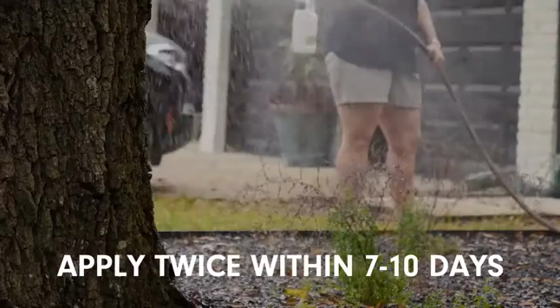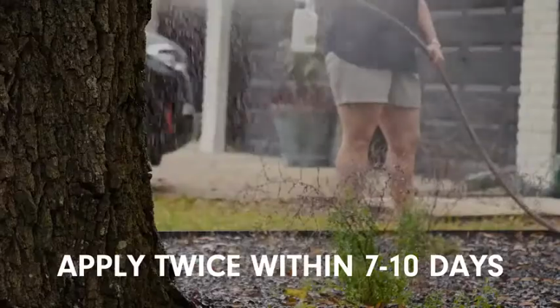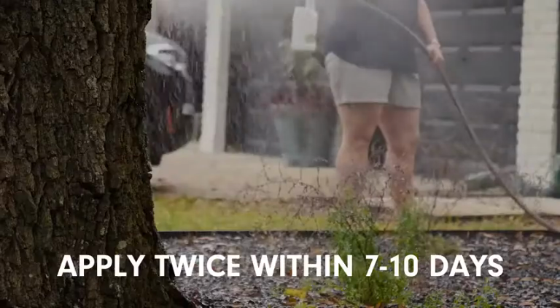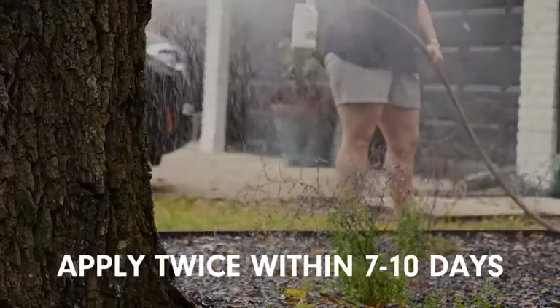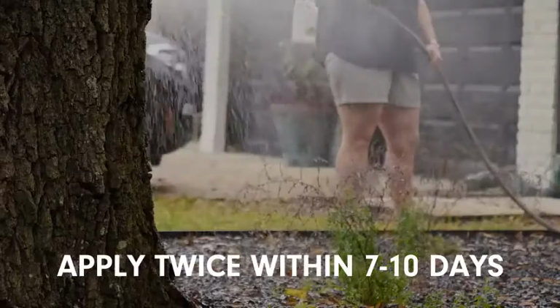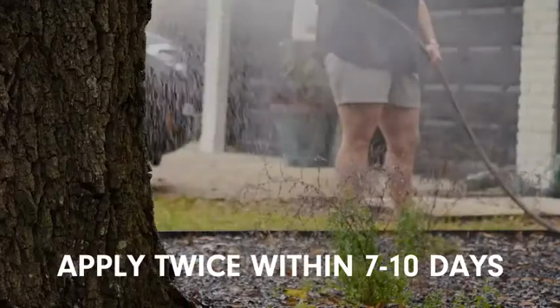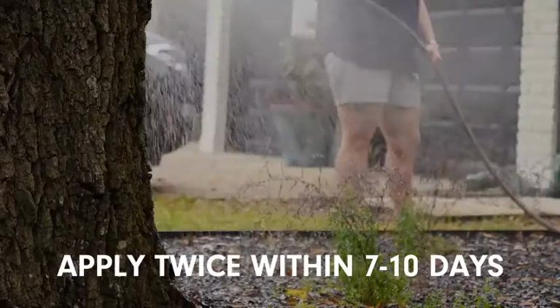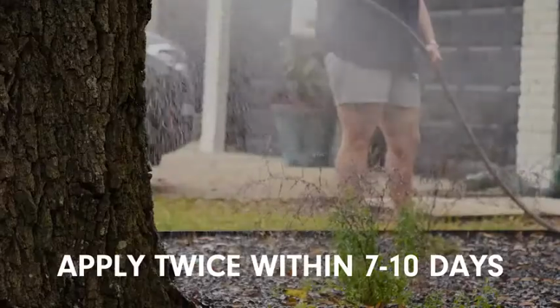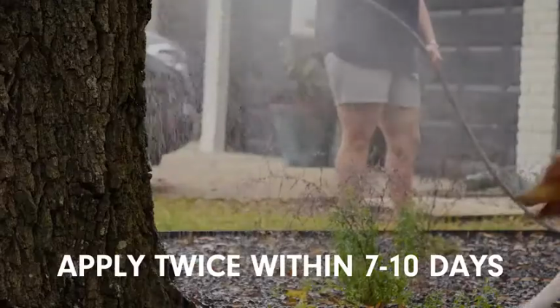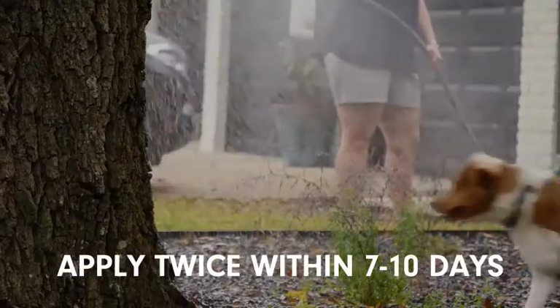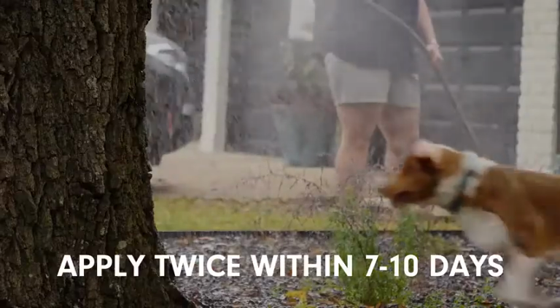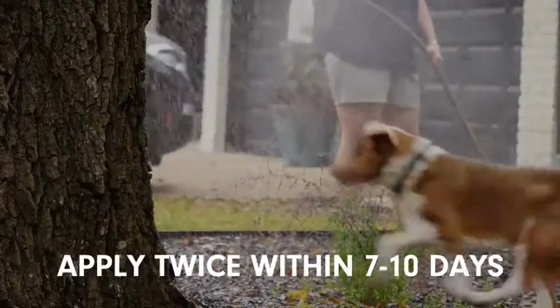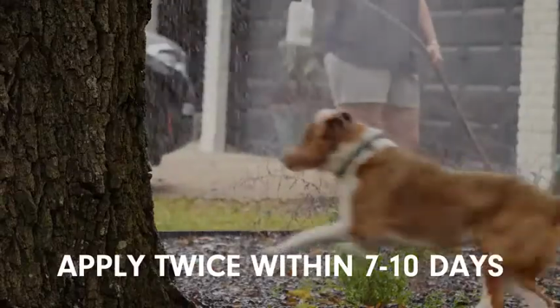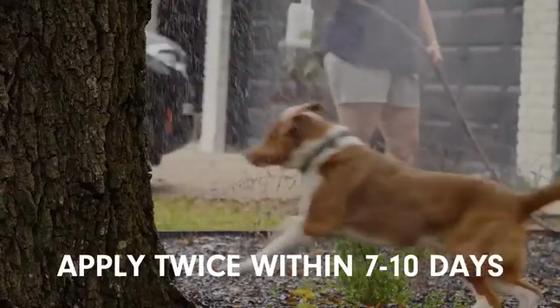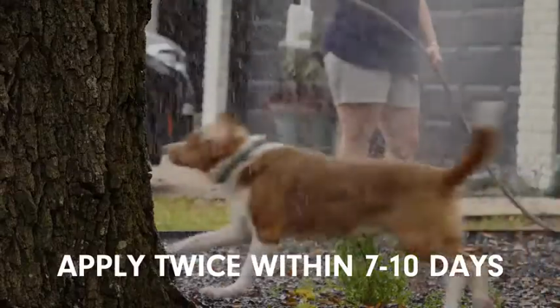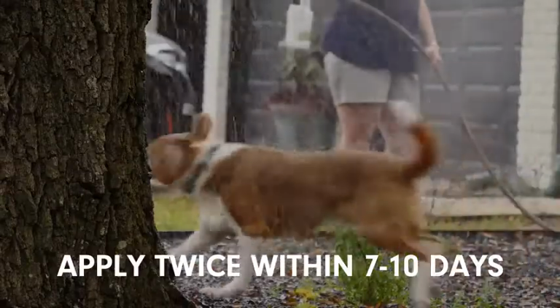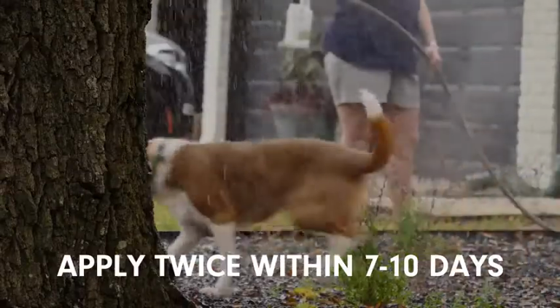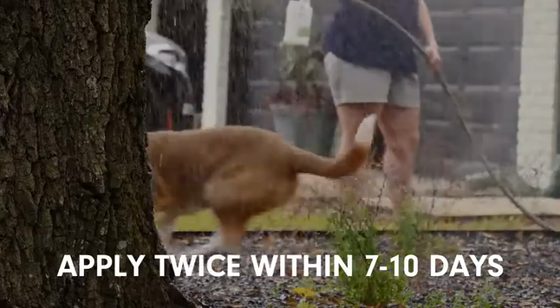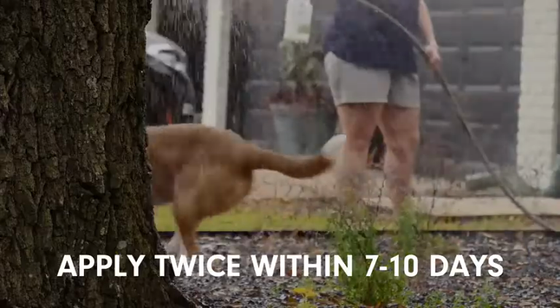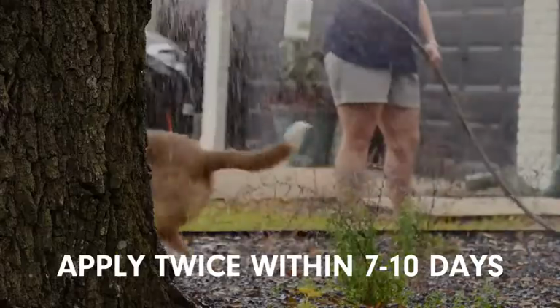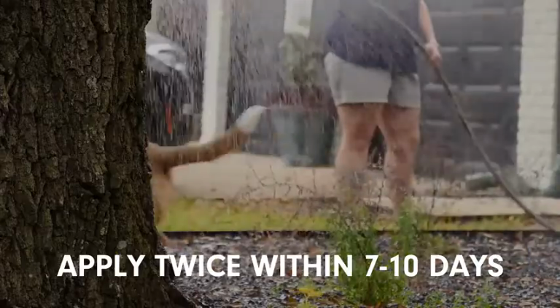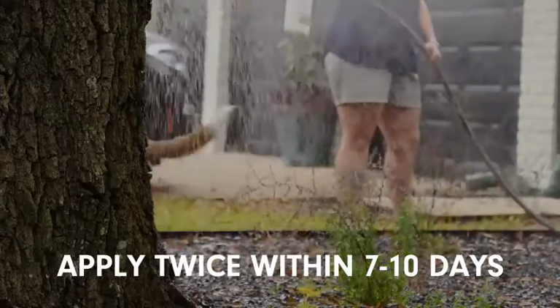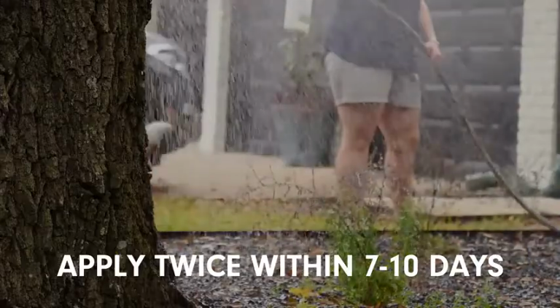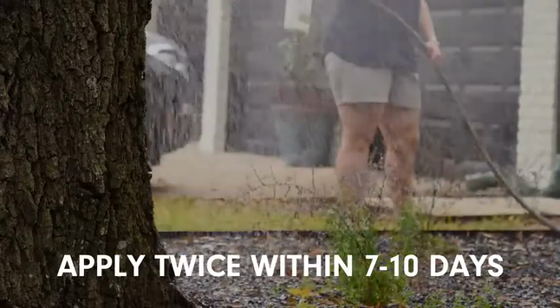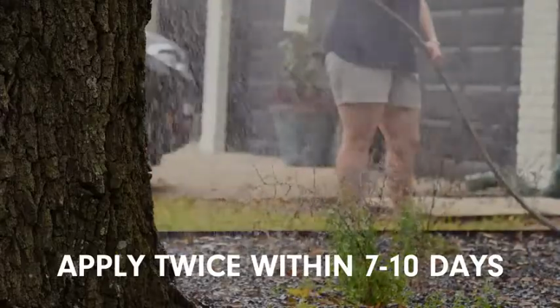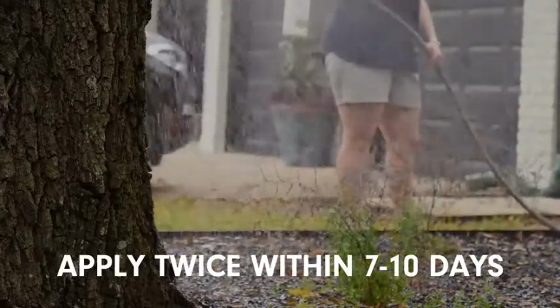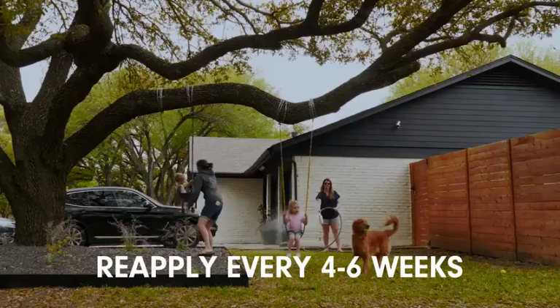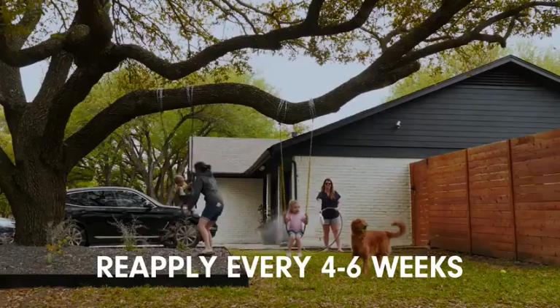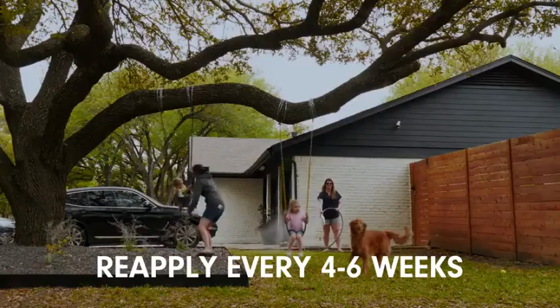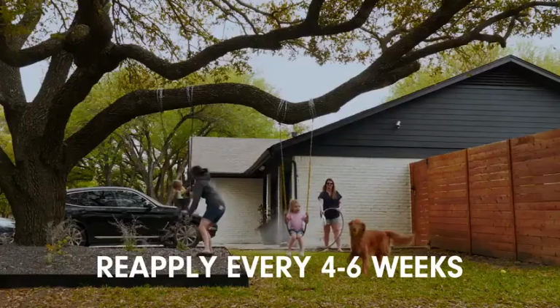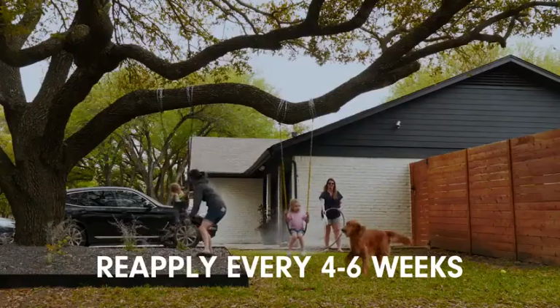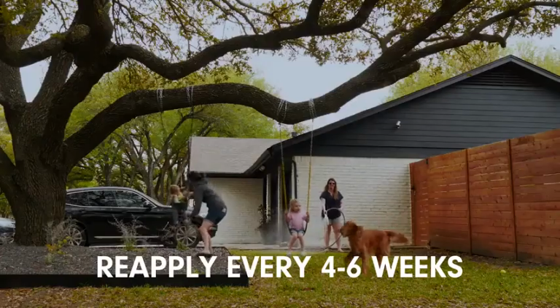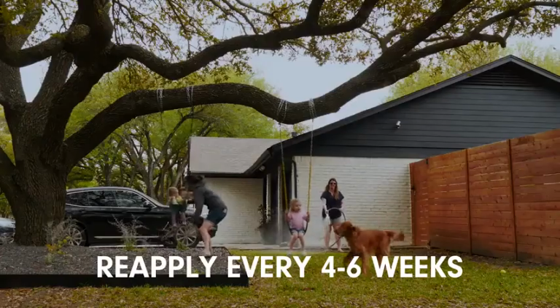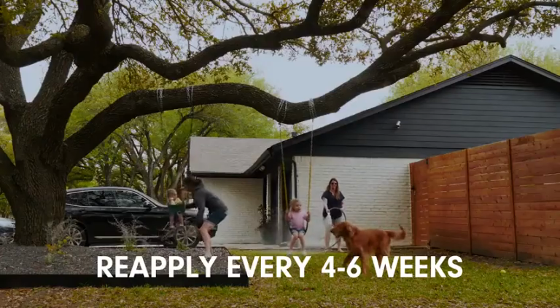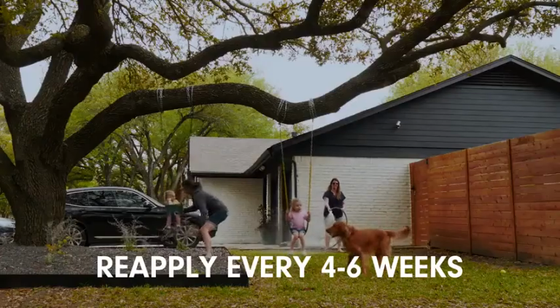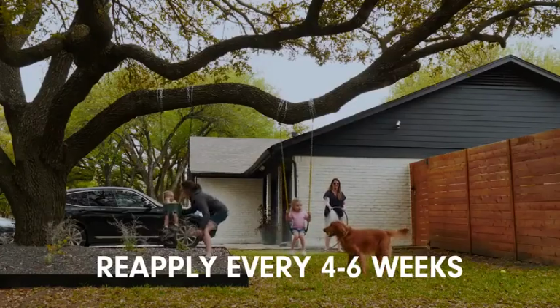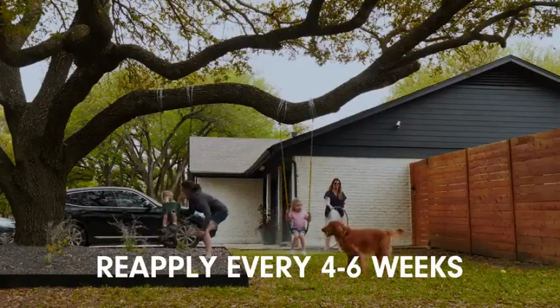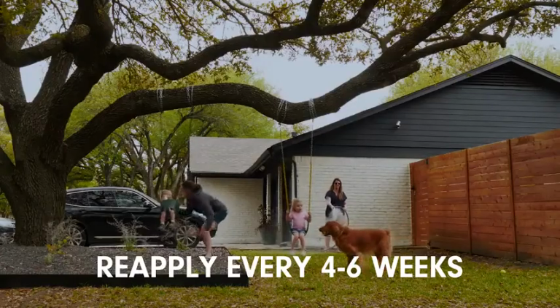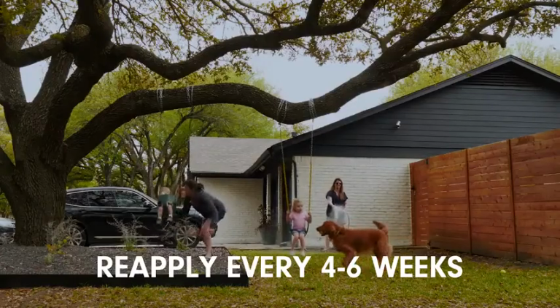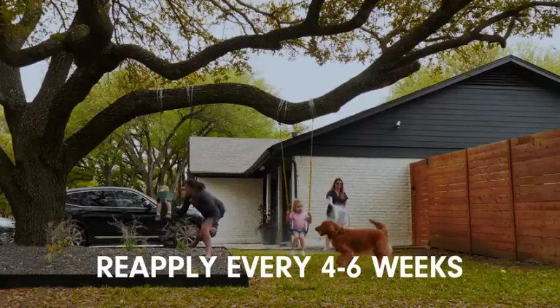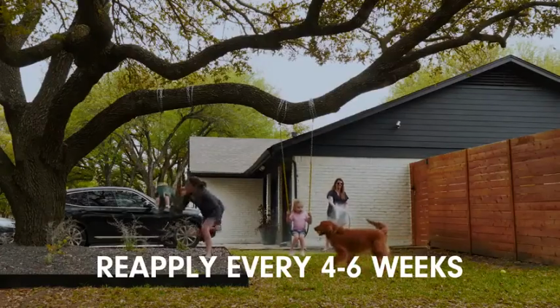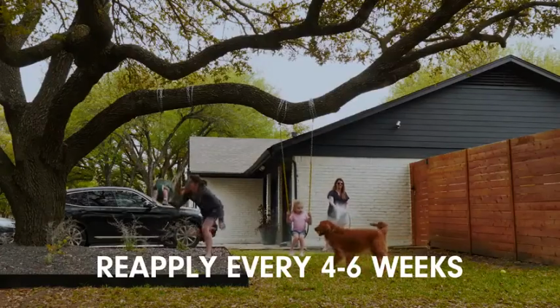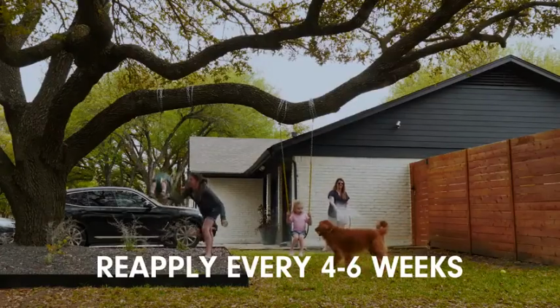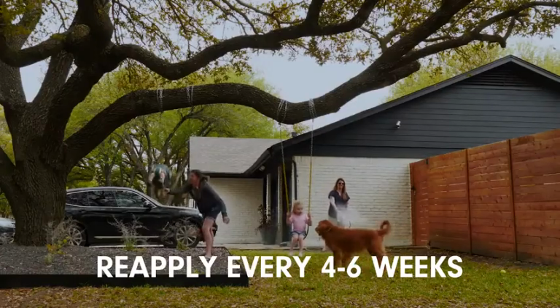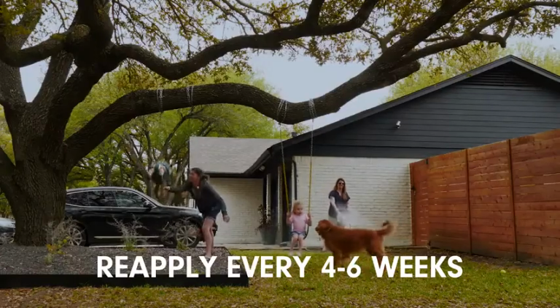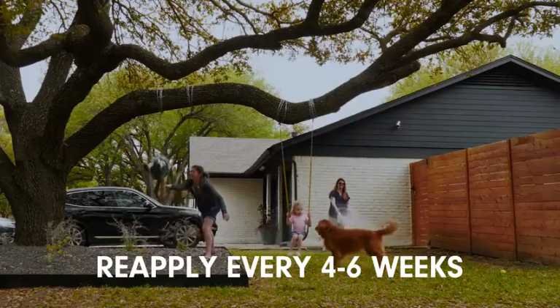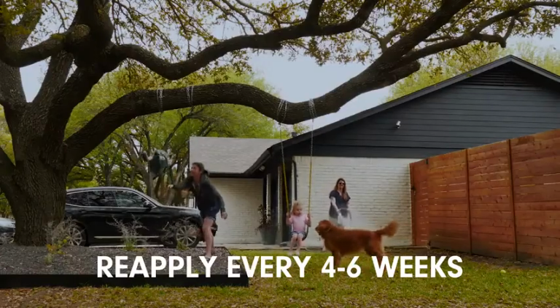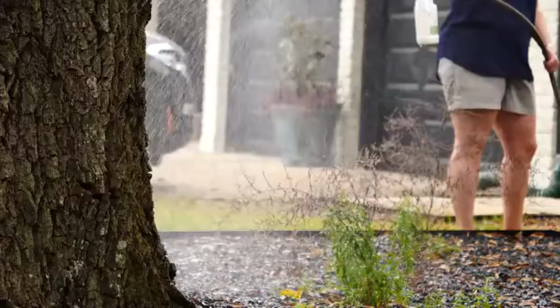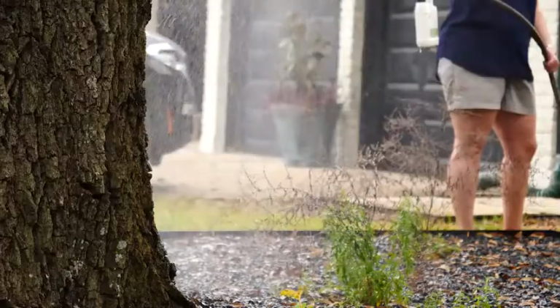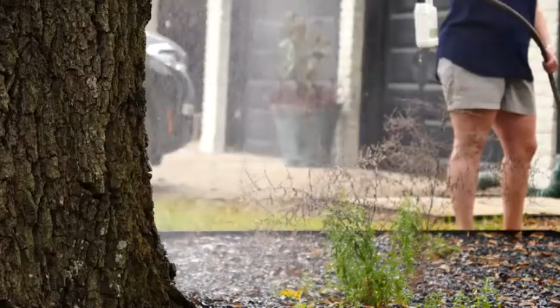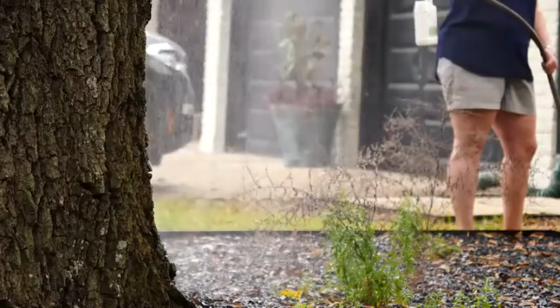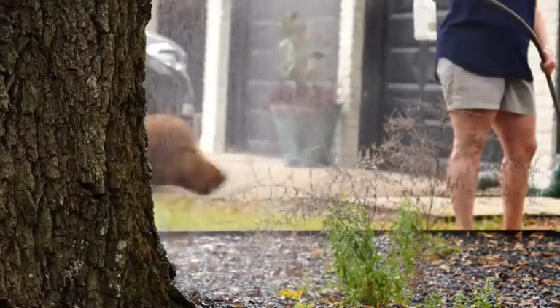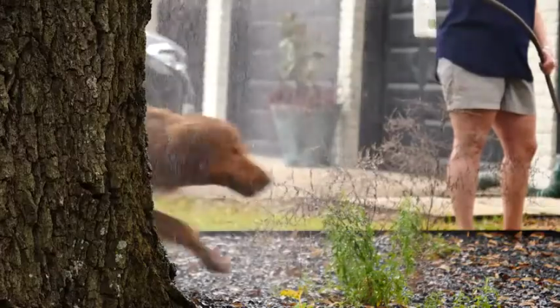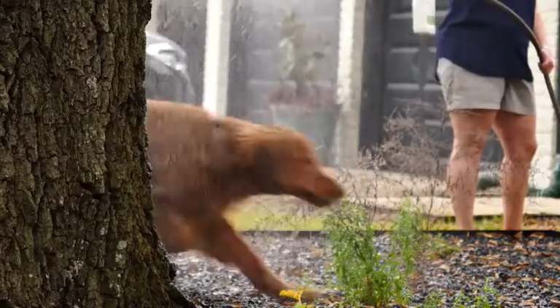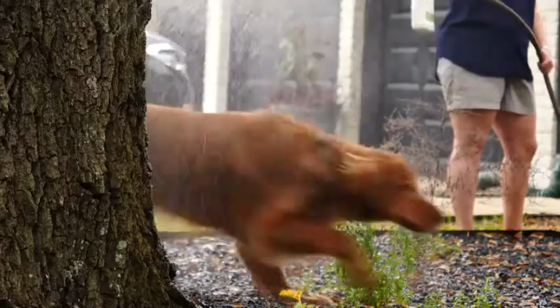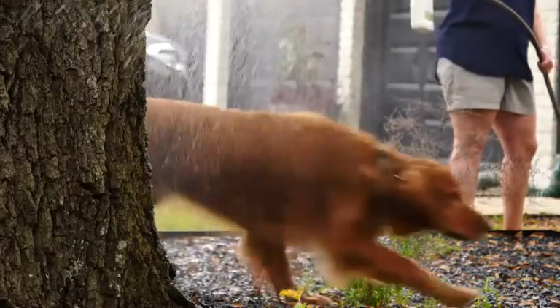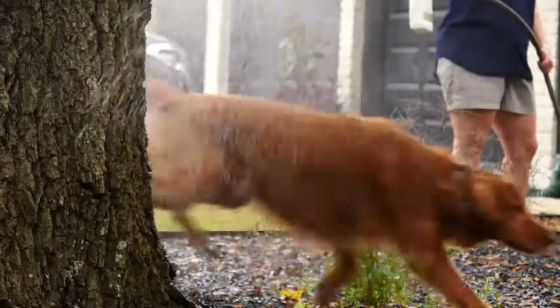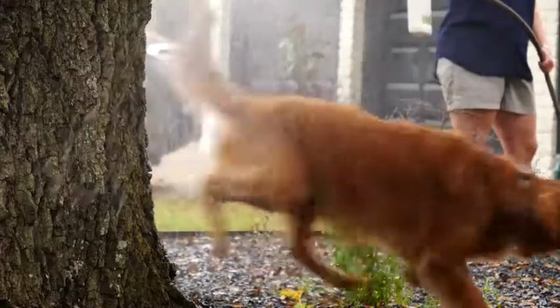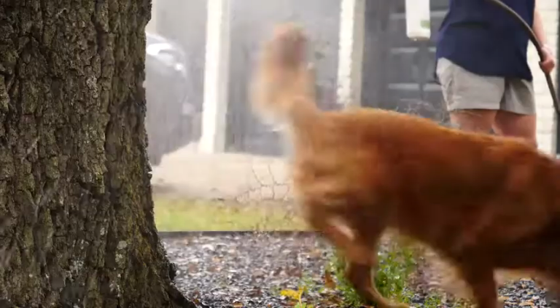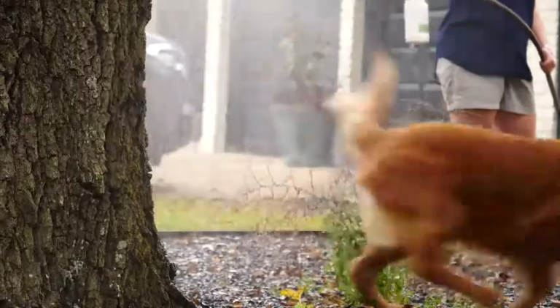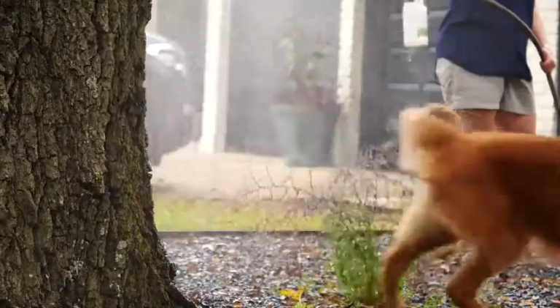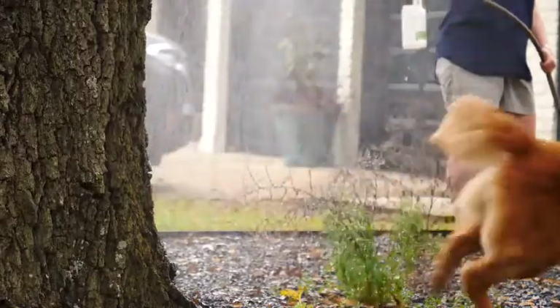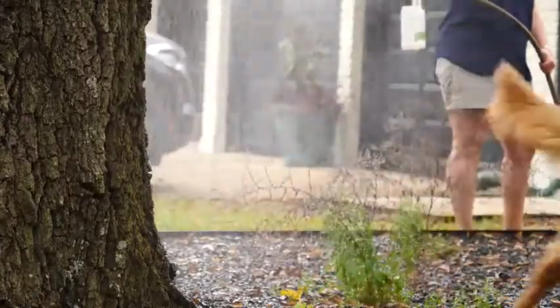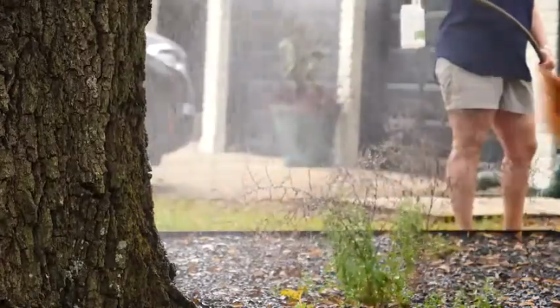Apply twice within seven to ten days to establish control, then repeat every four to six weeks, or as needed, for routine prevention.